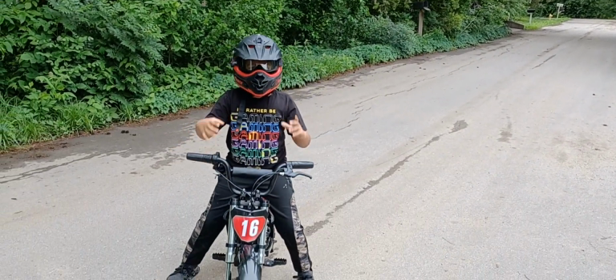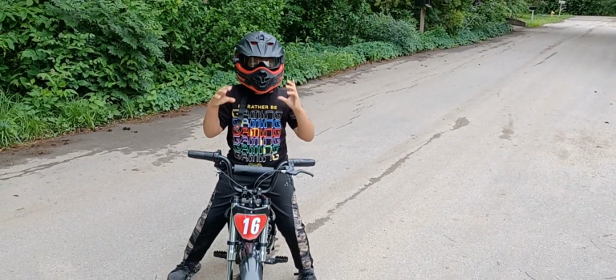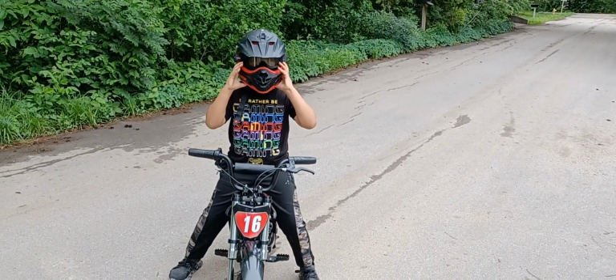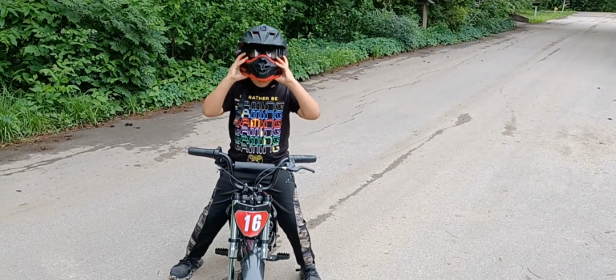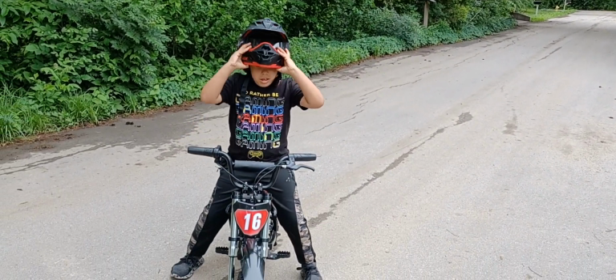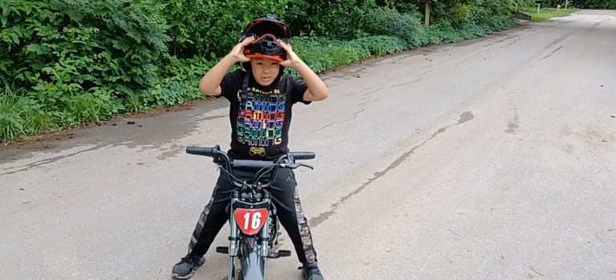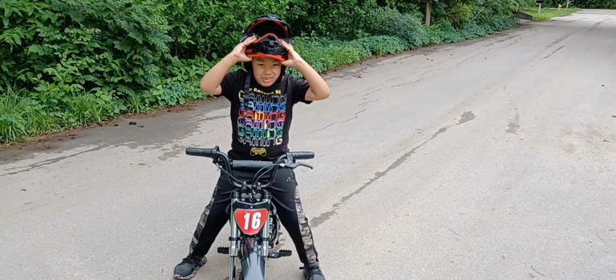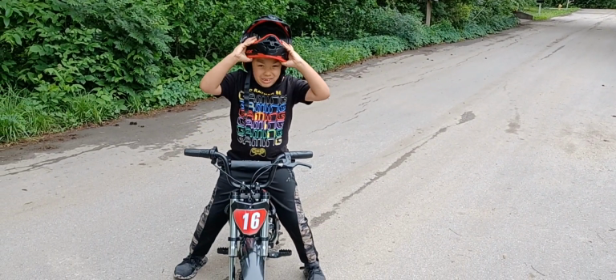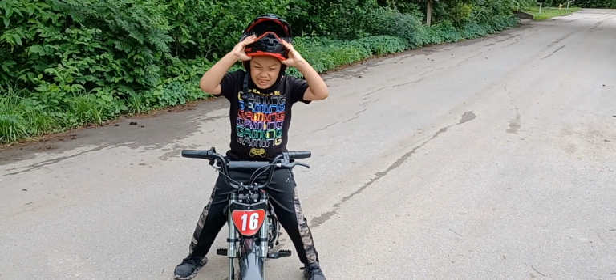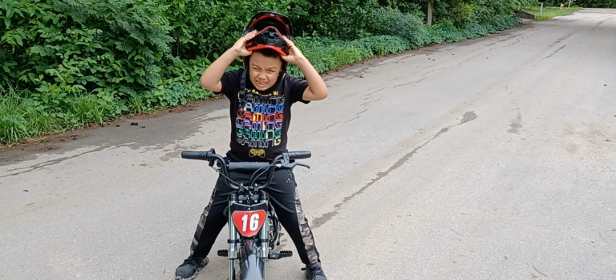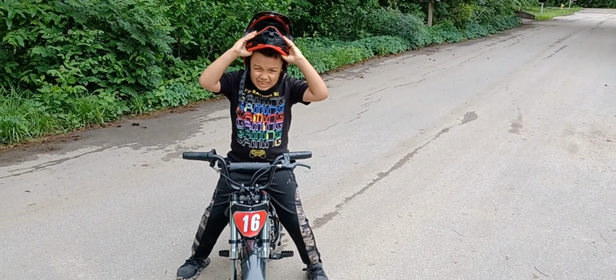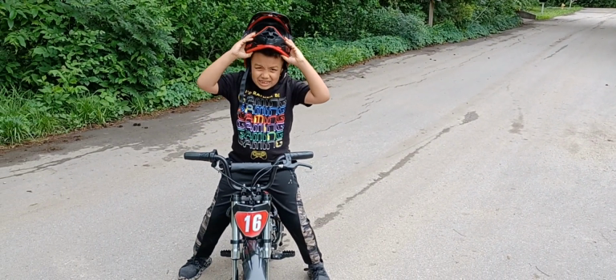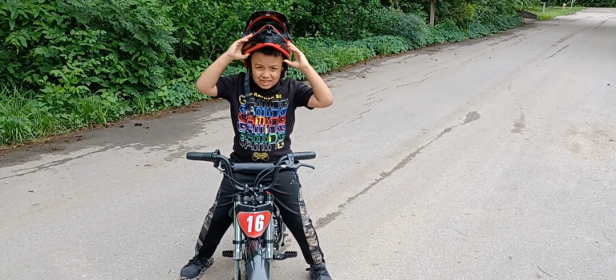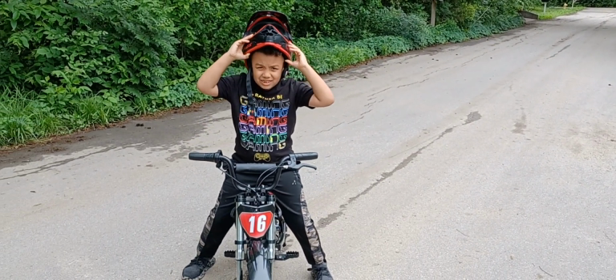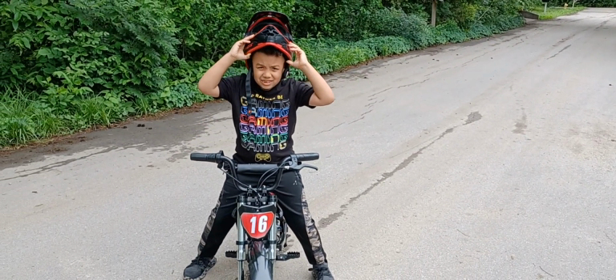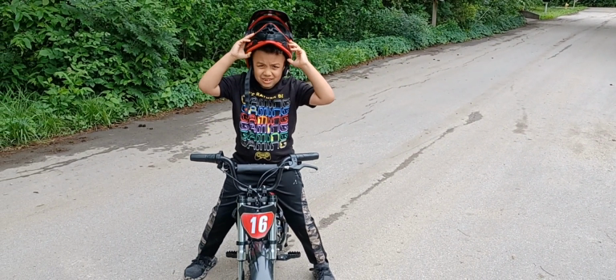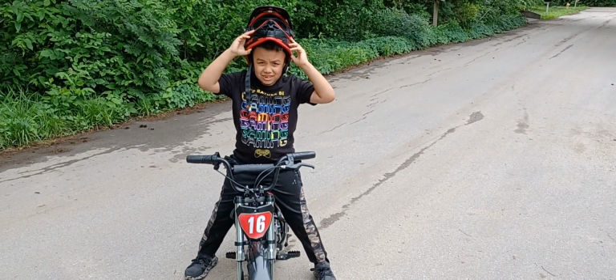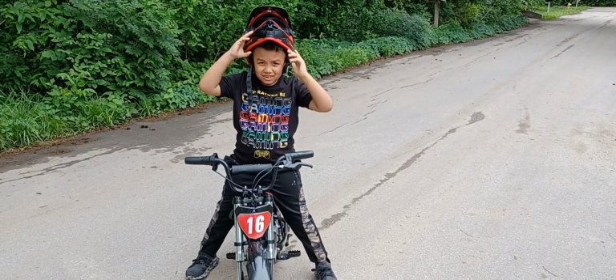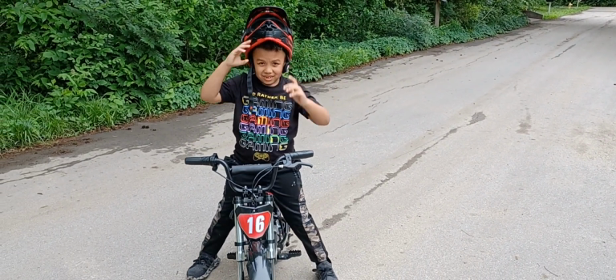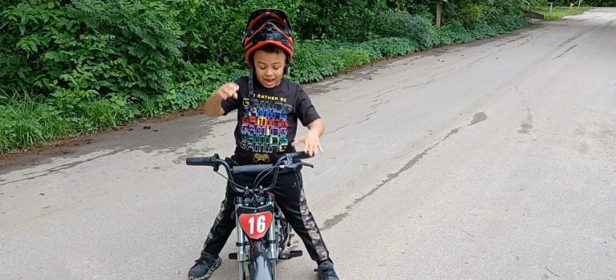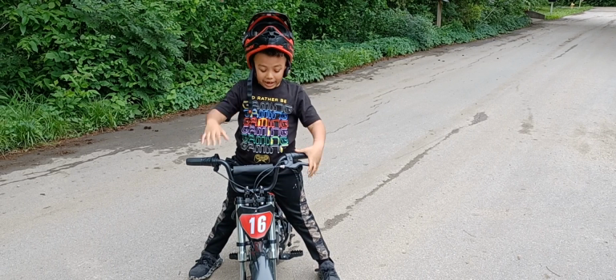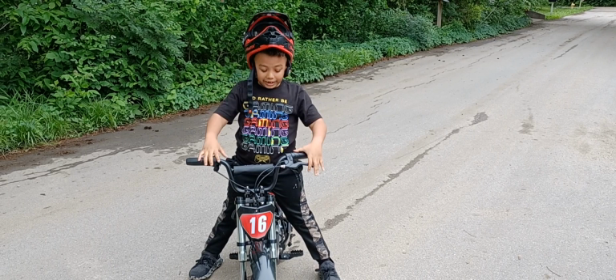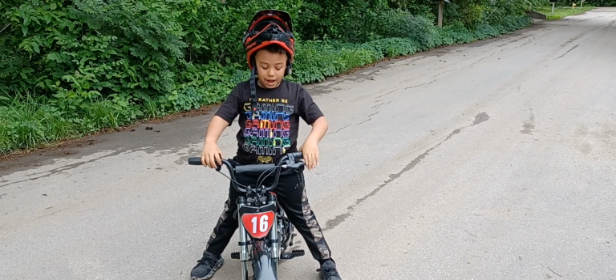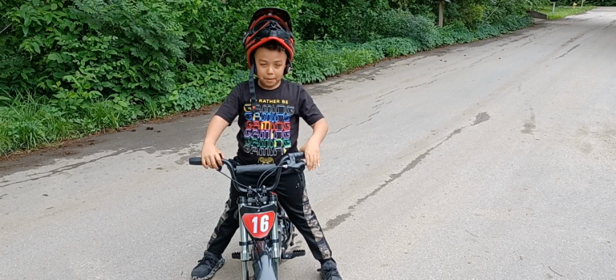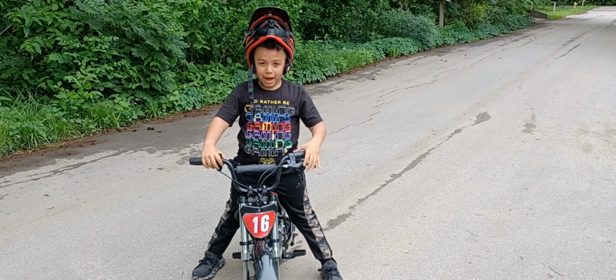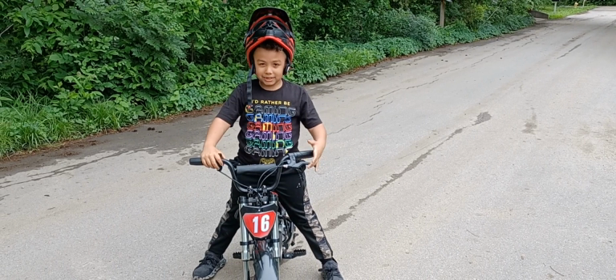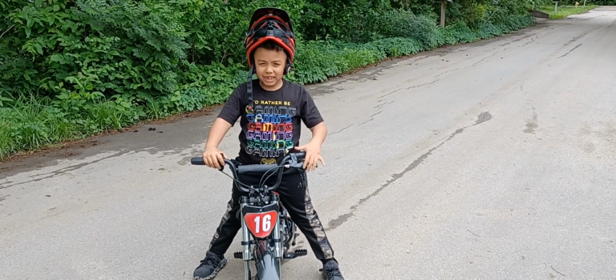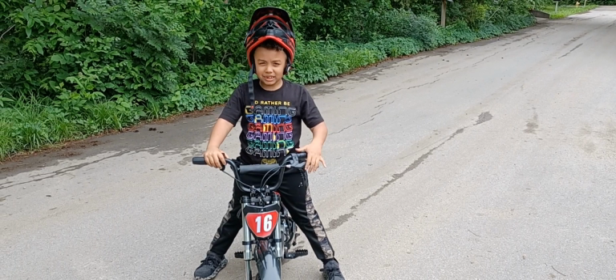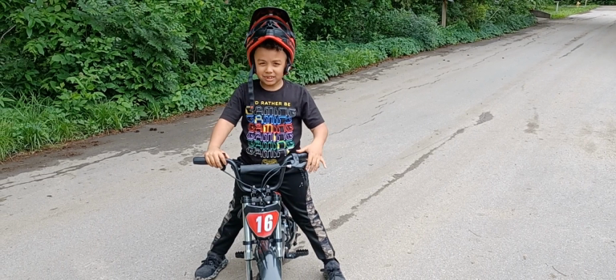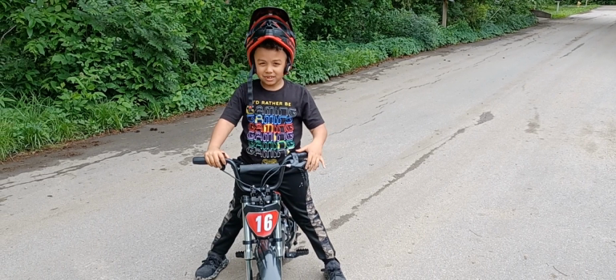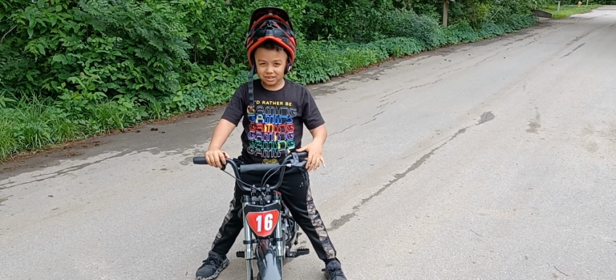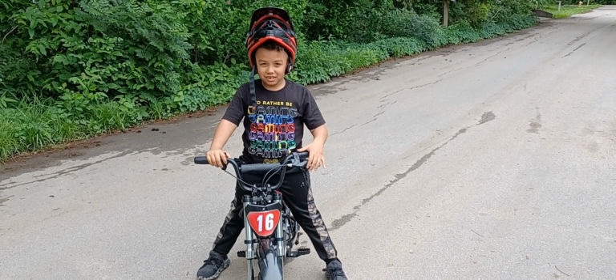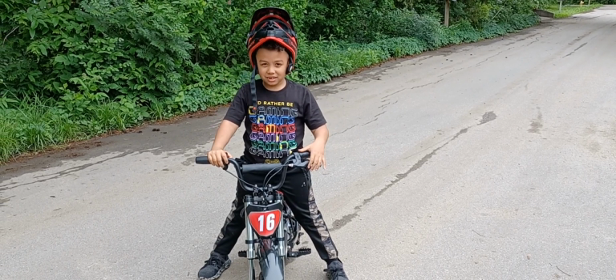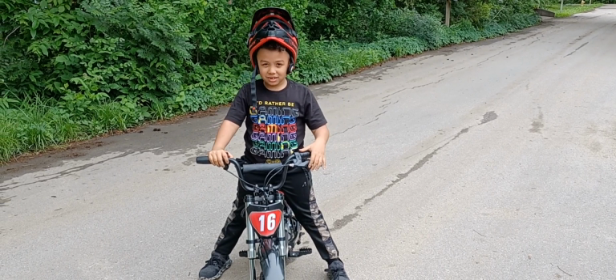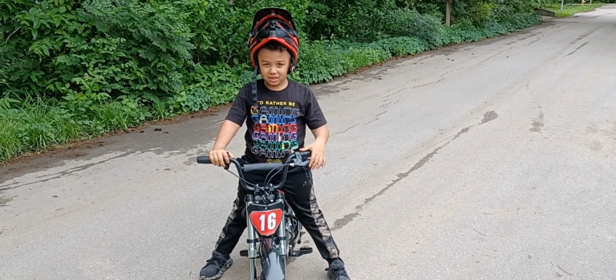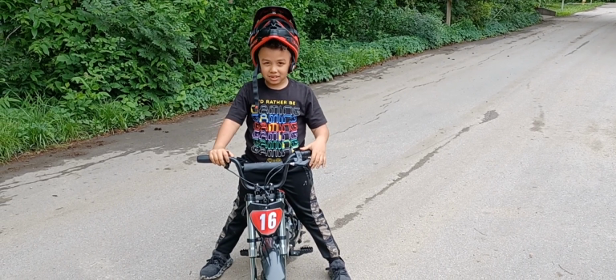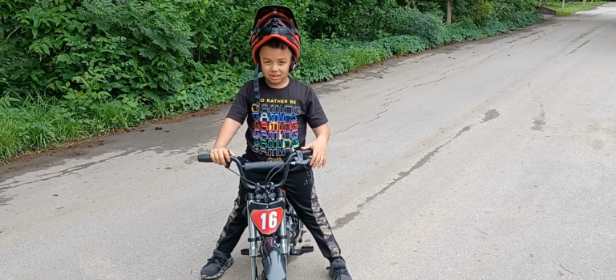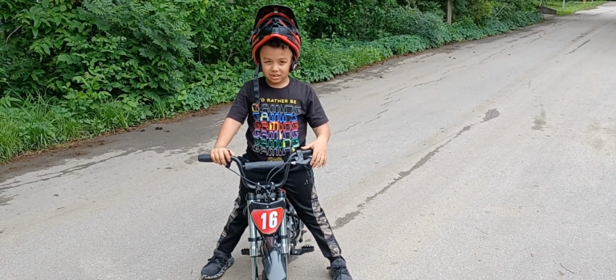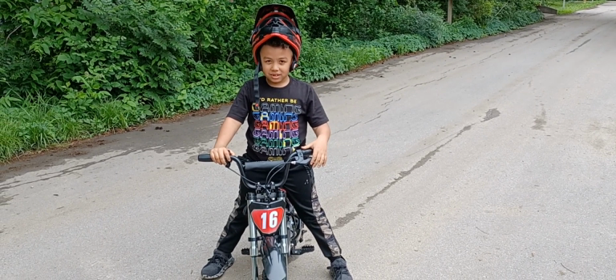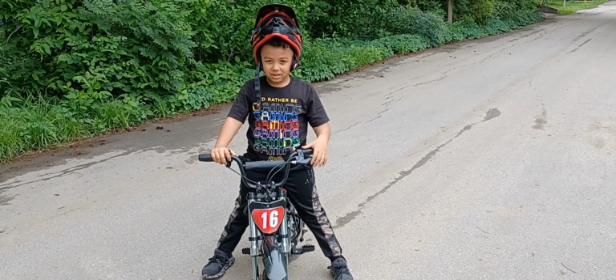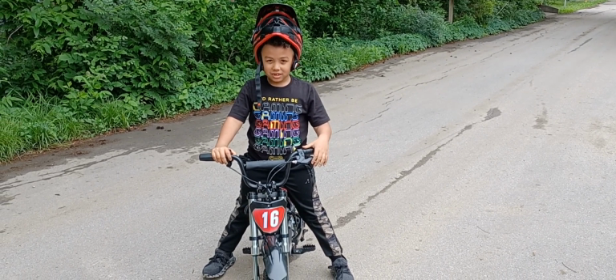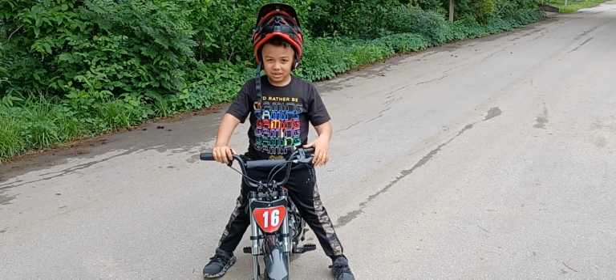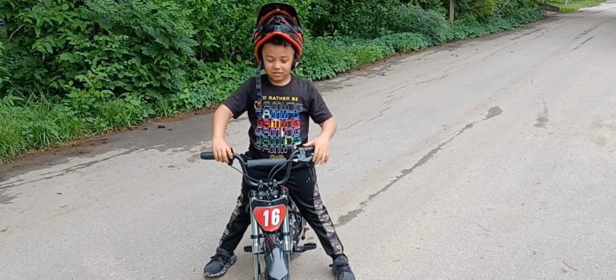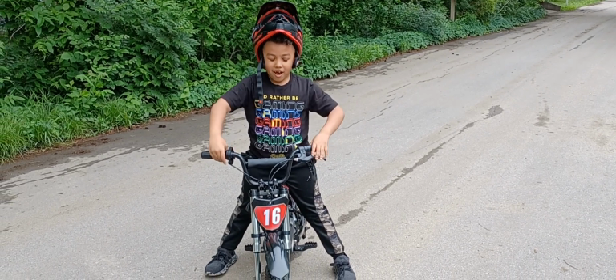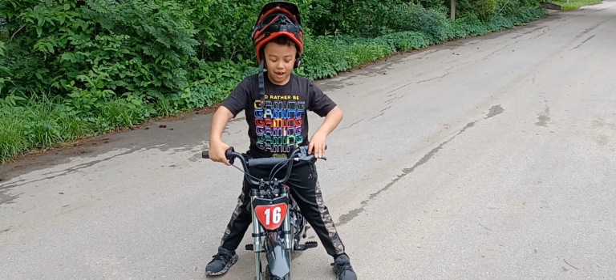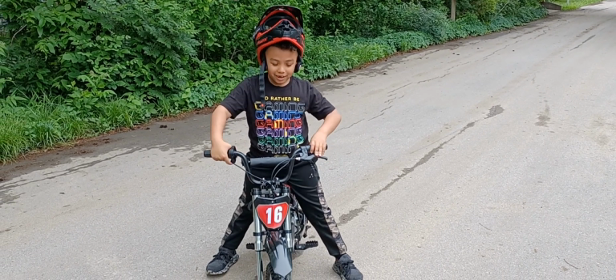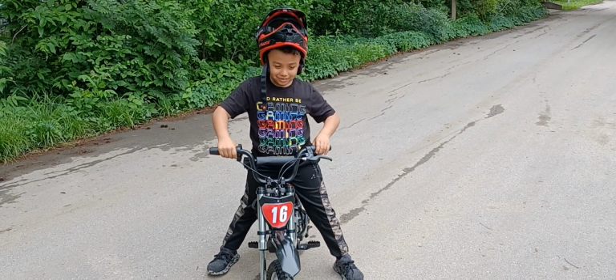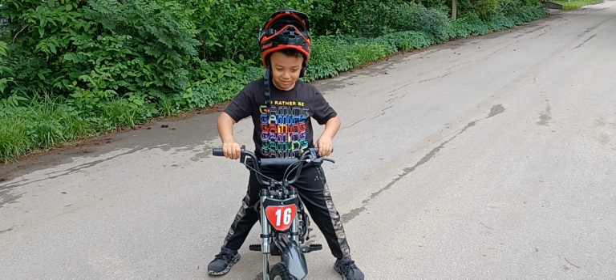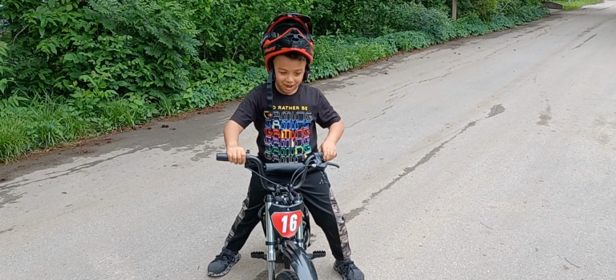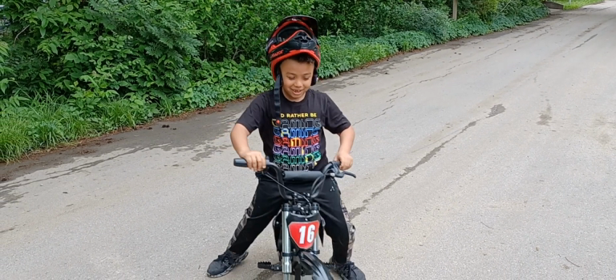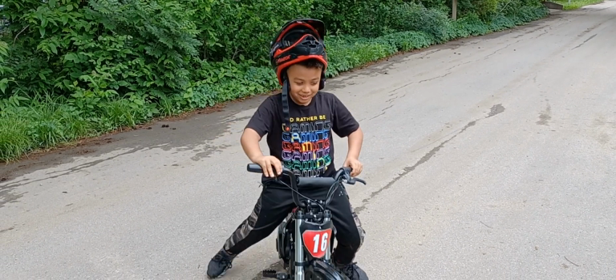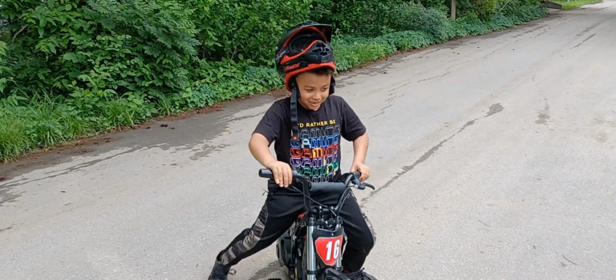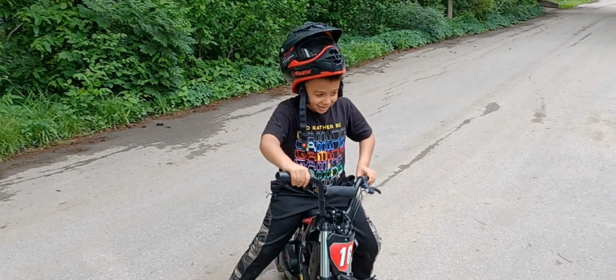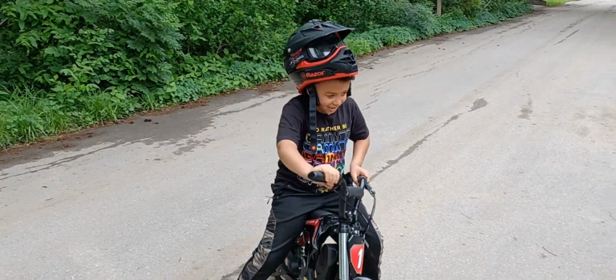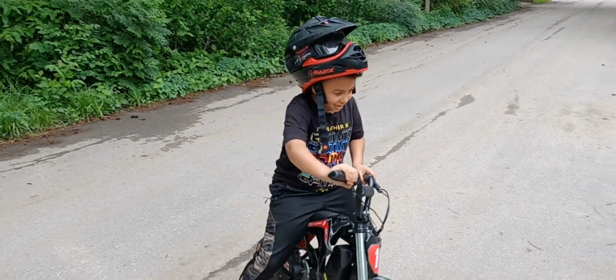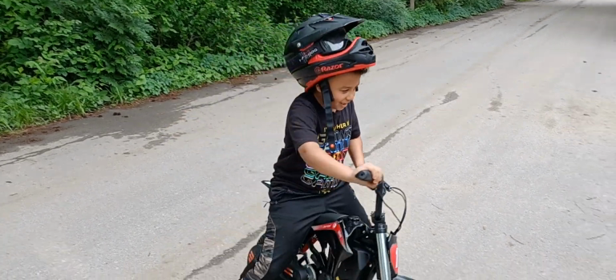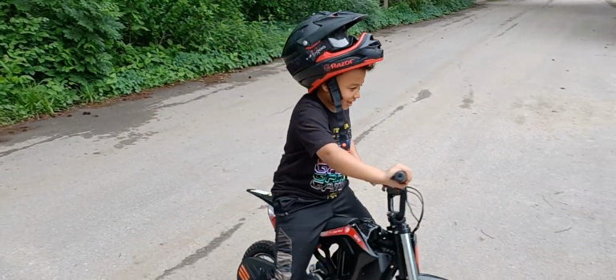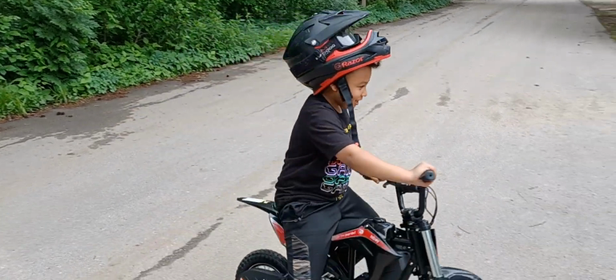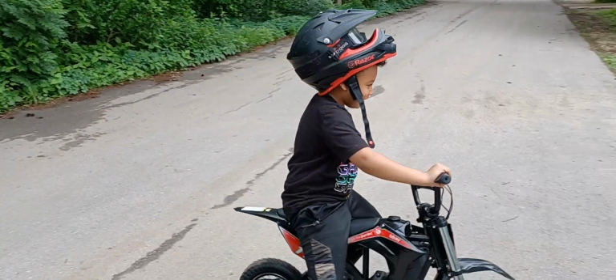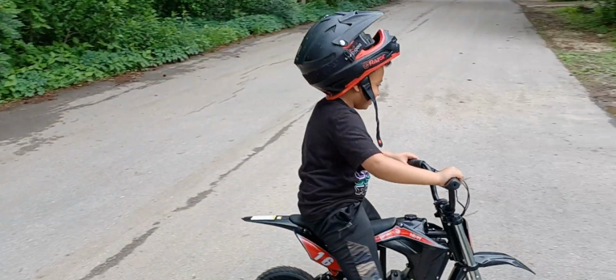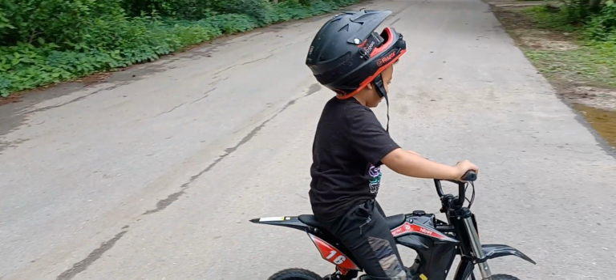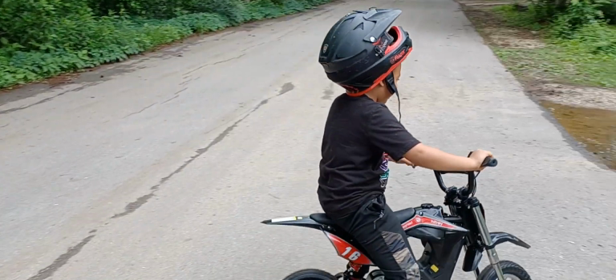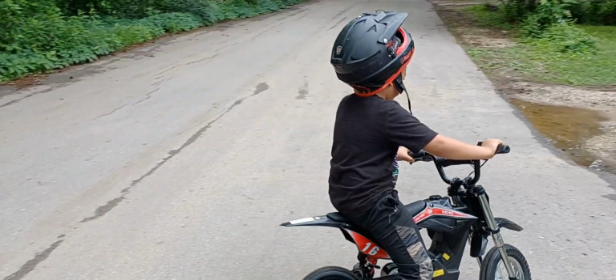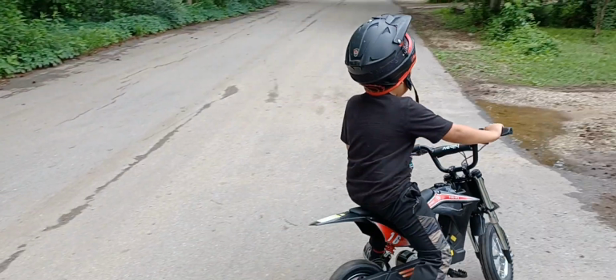Learn how to use your brakes, and not your feet. So you like how fast it goes? Yep.